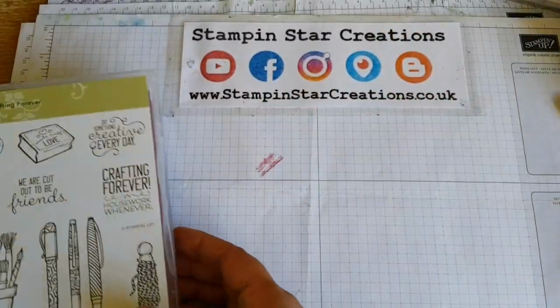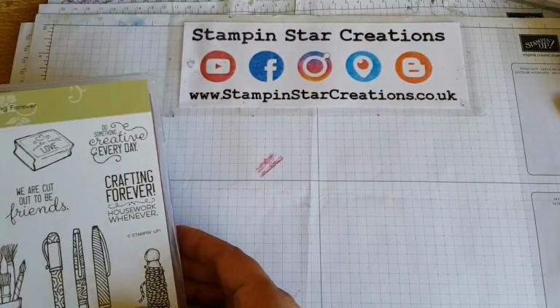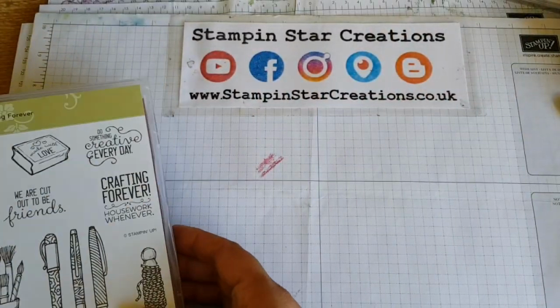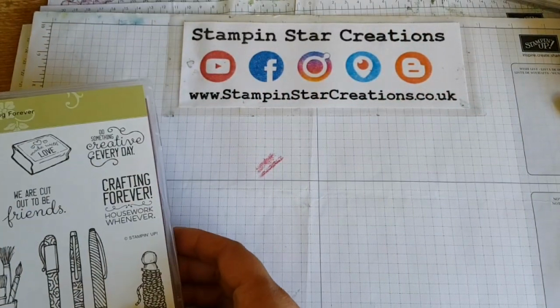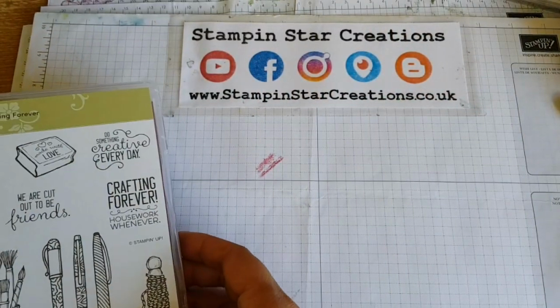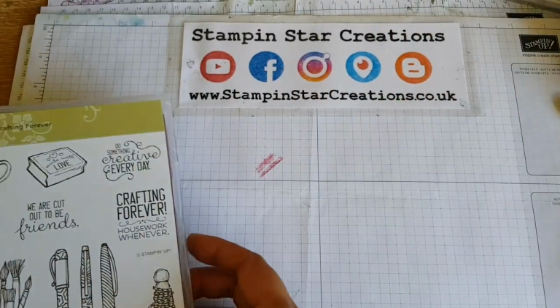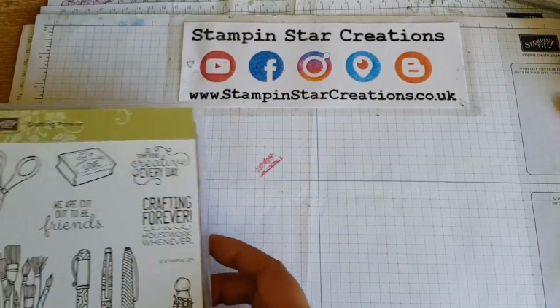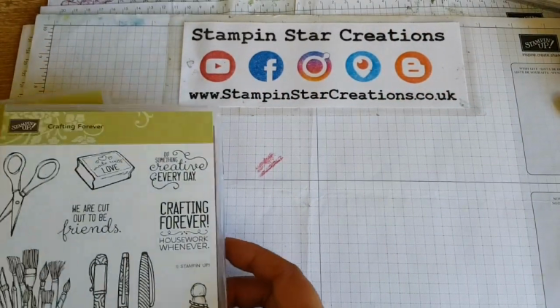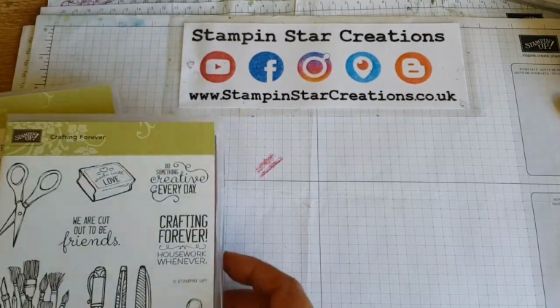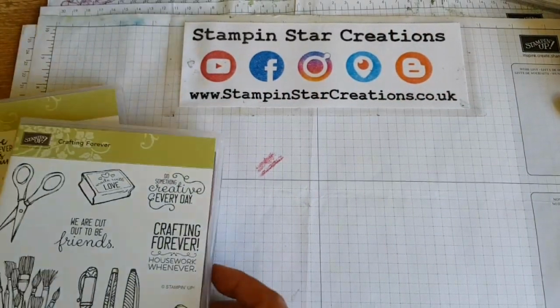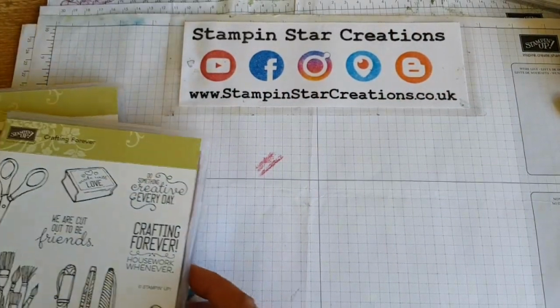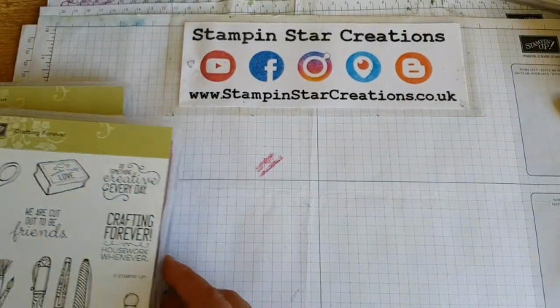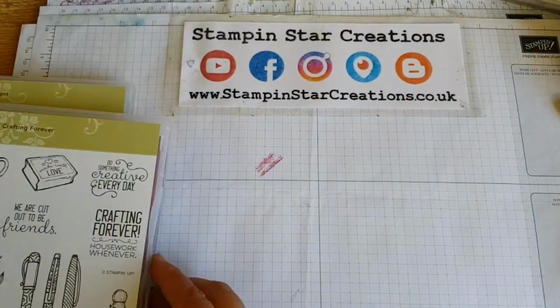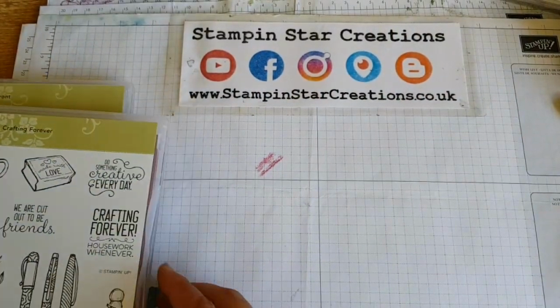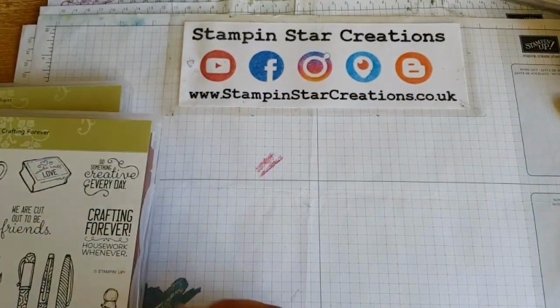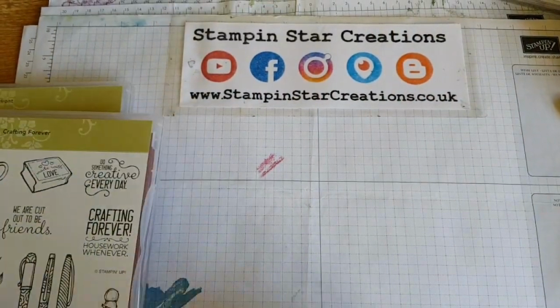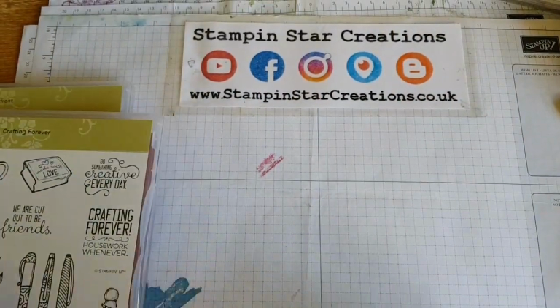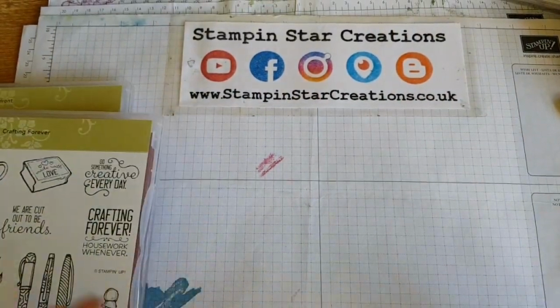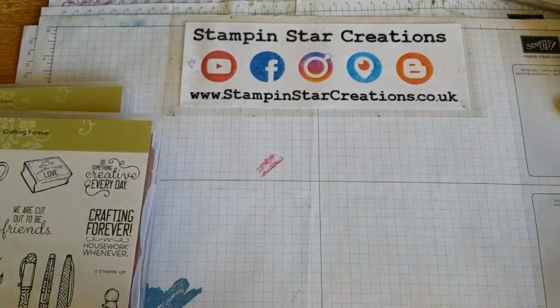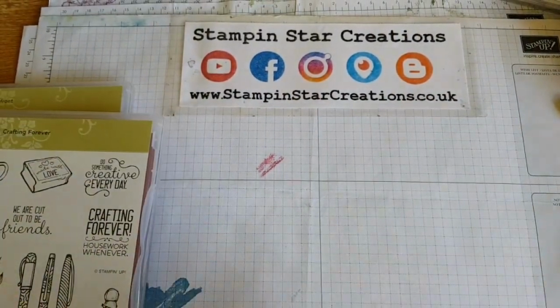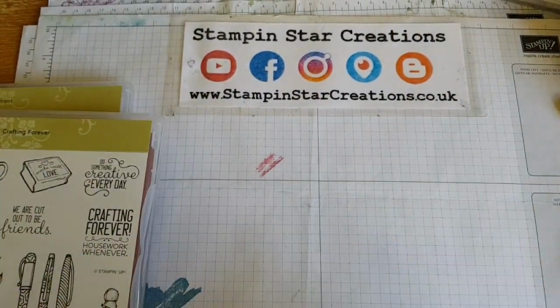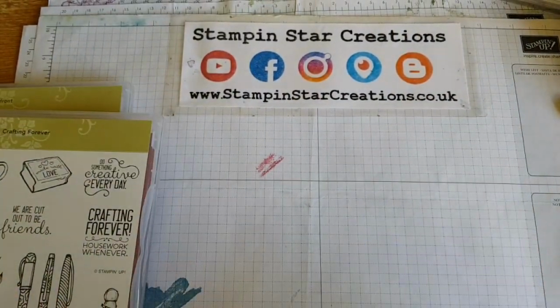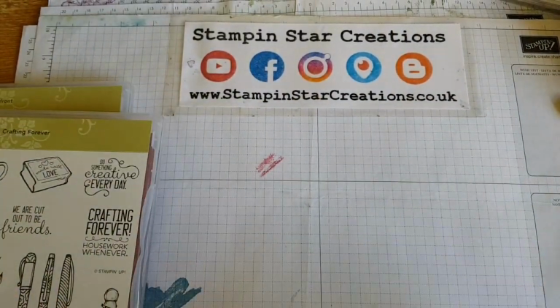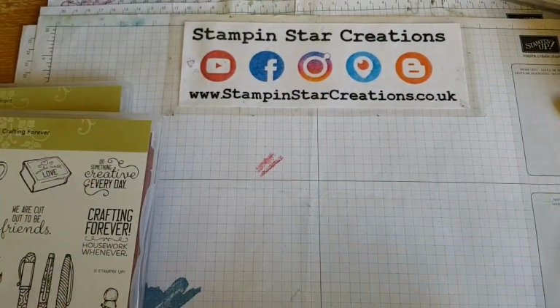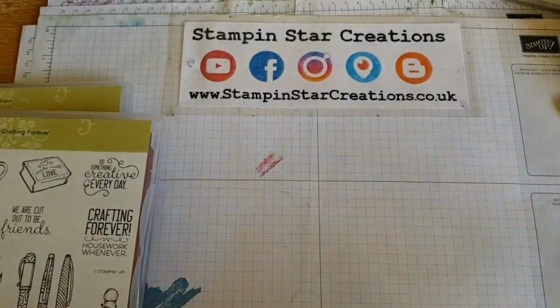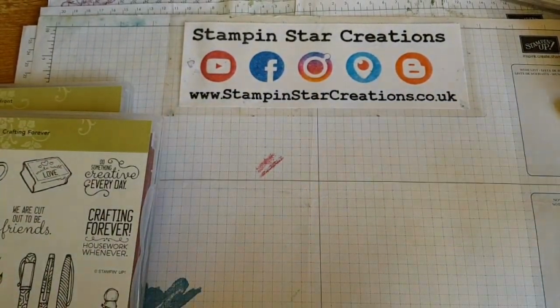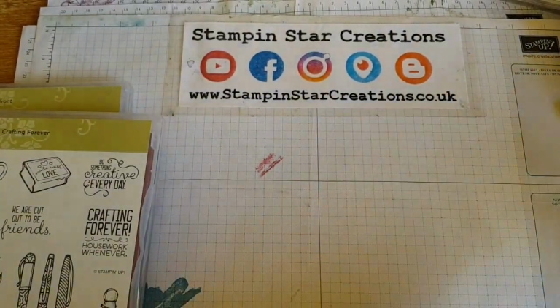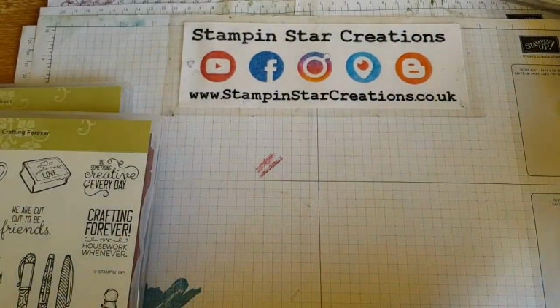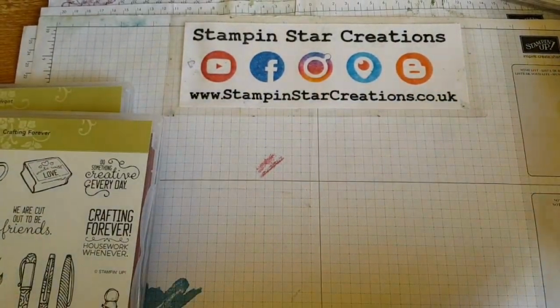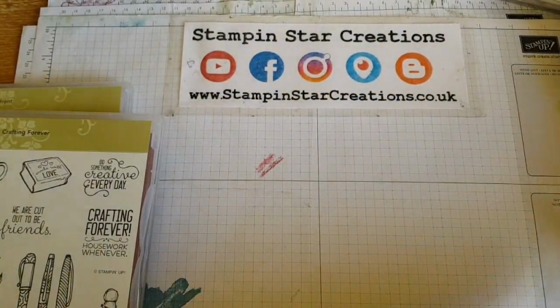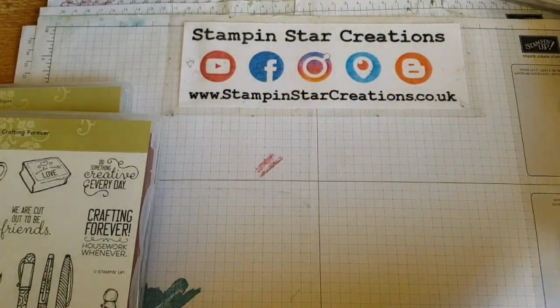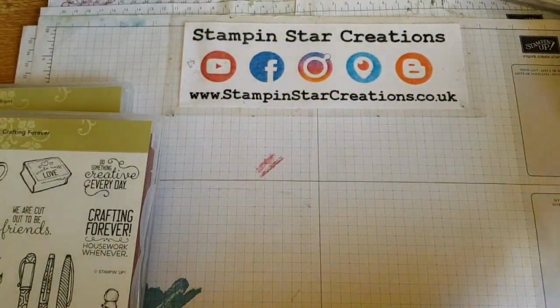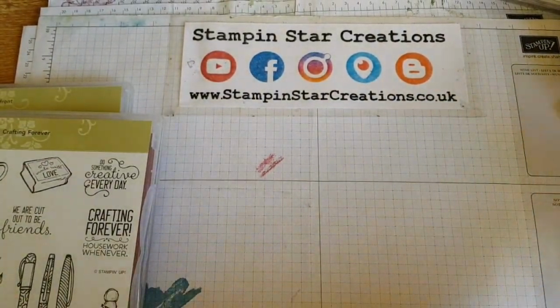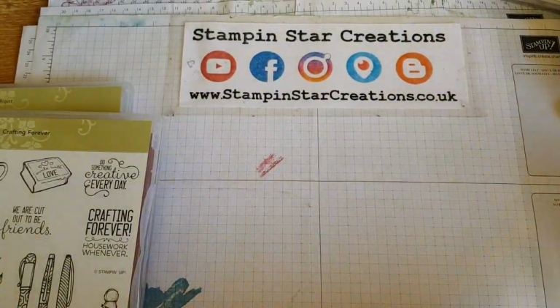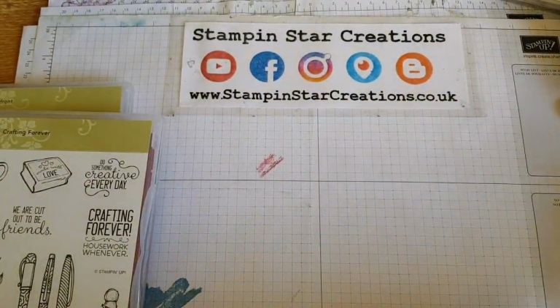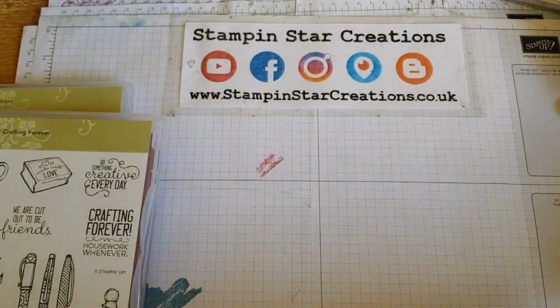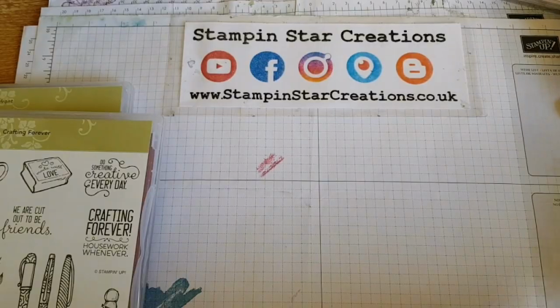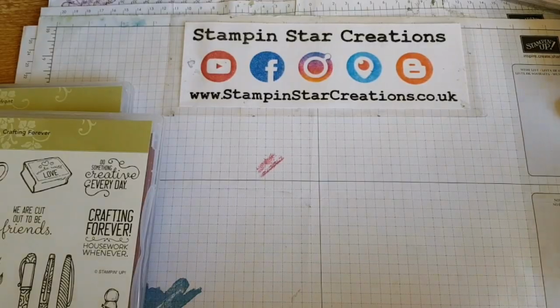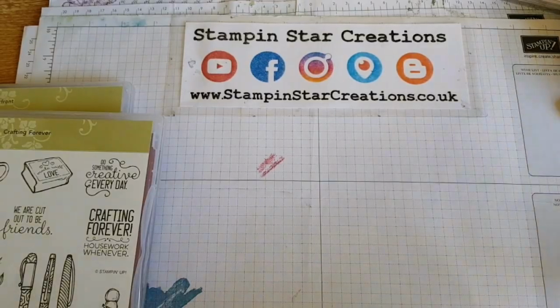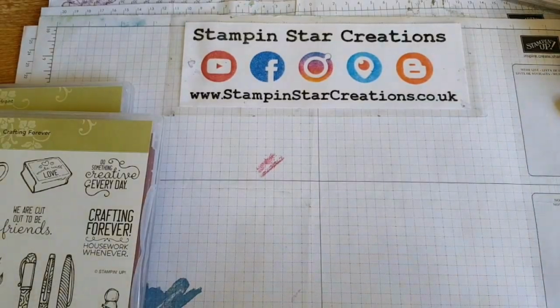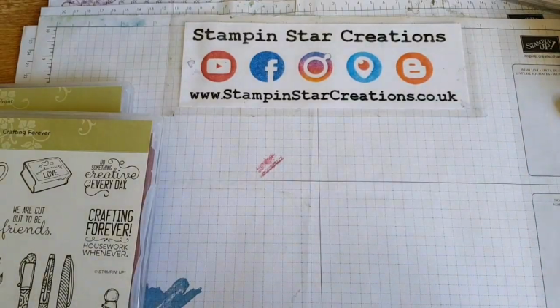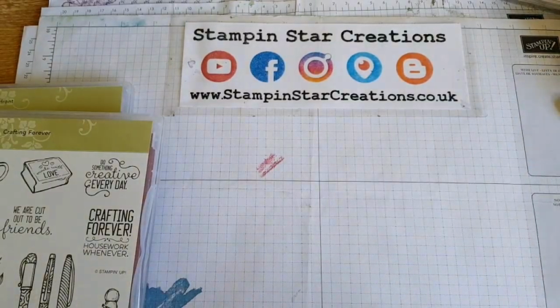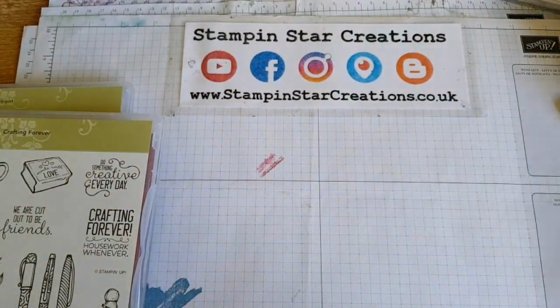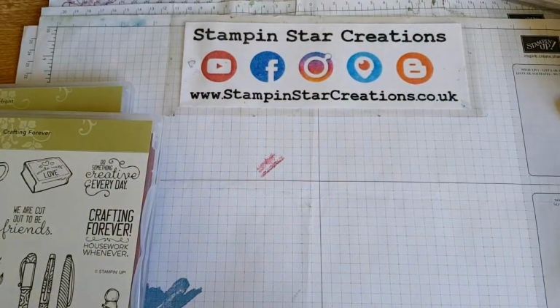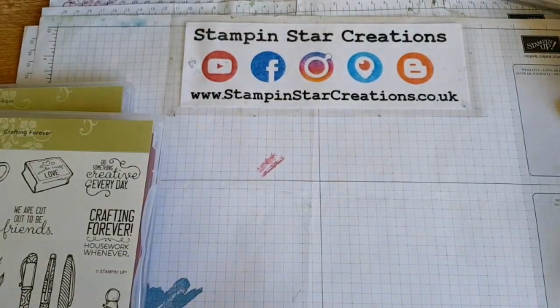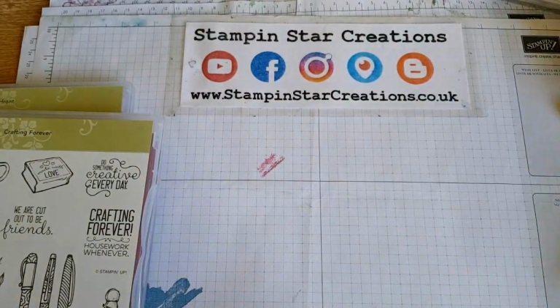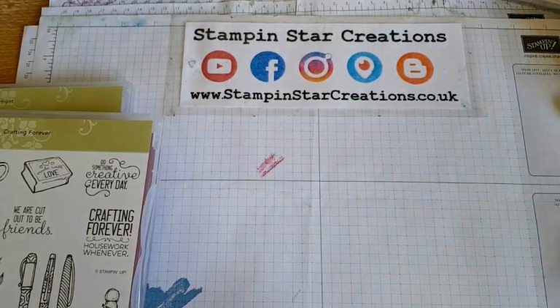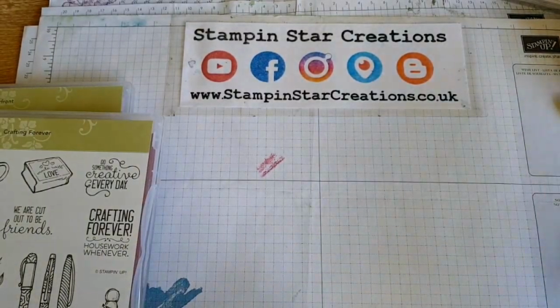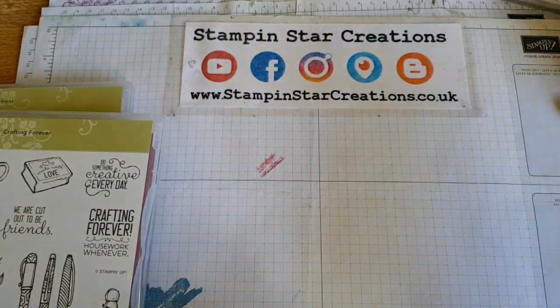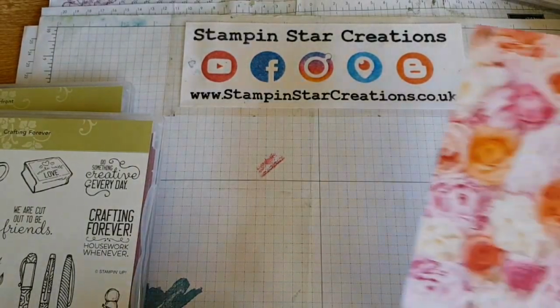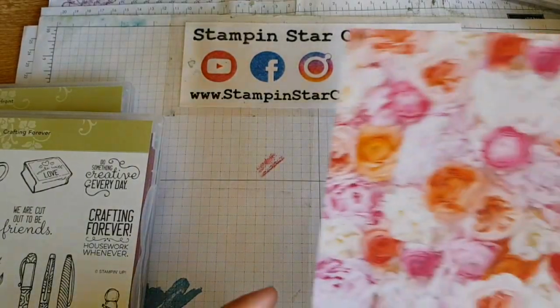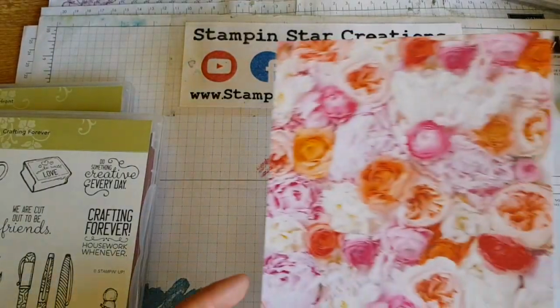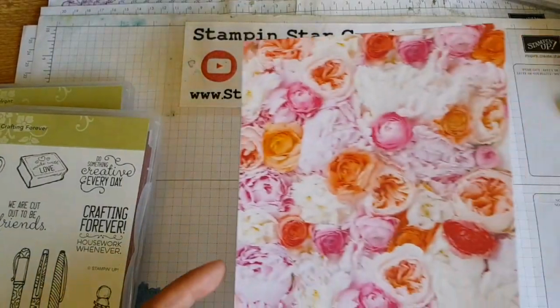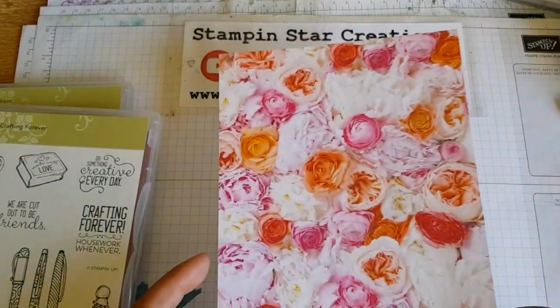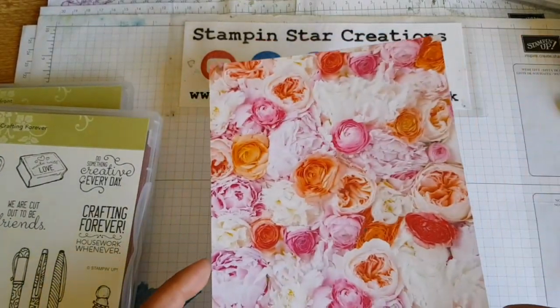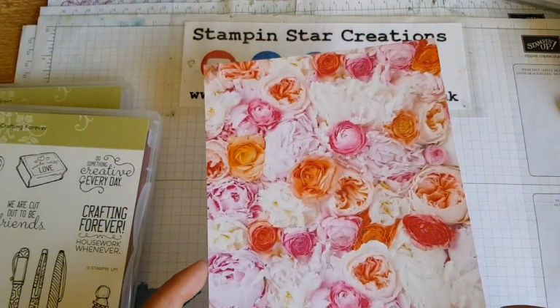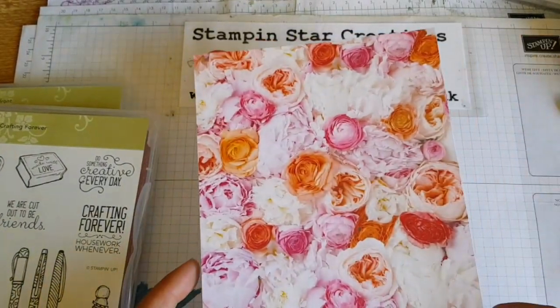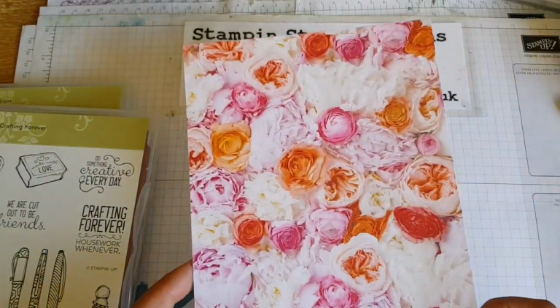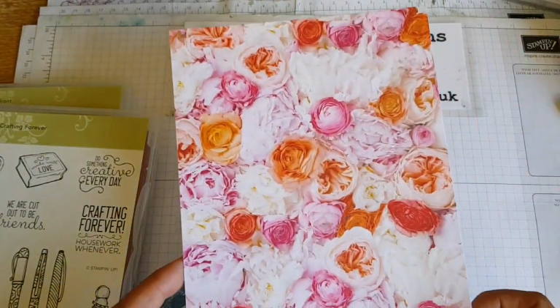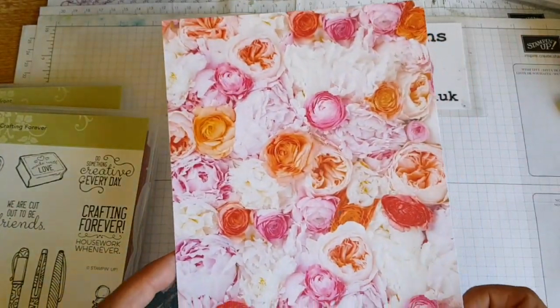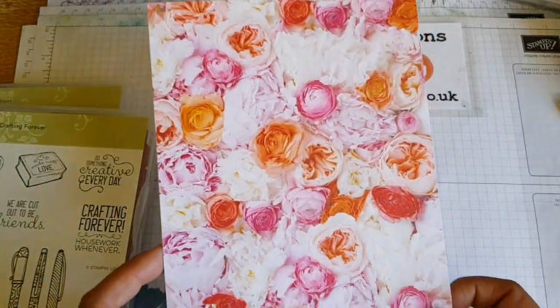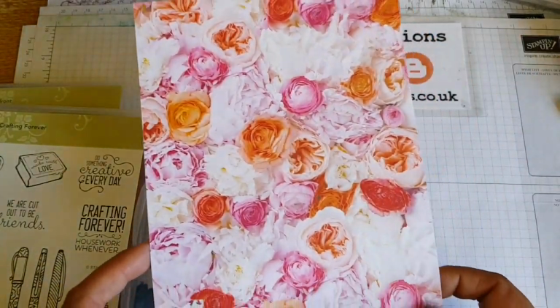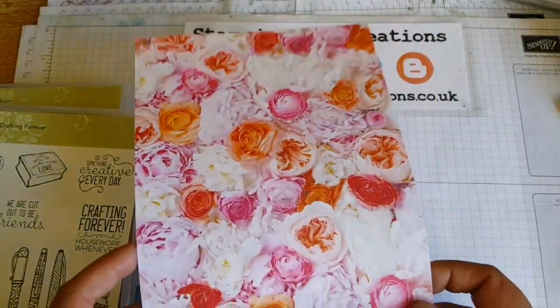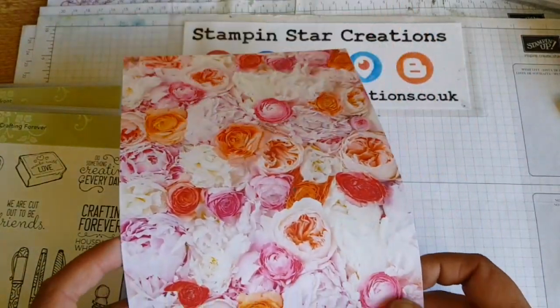Hello, thank you for joining me. You're watching Esther from Stampin' Star Creations. I'm an independent Stampin' Up! demonstrator in the UK.